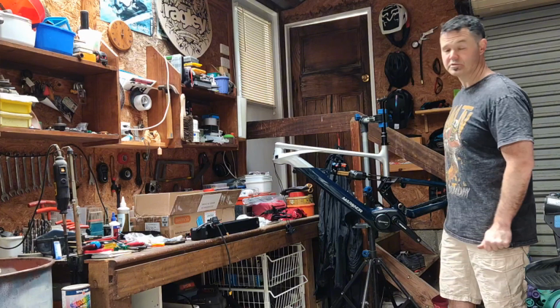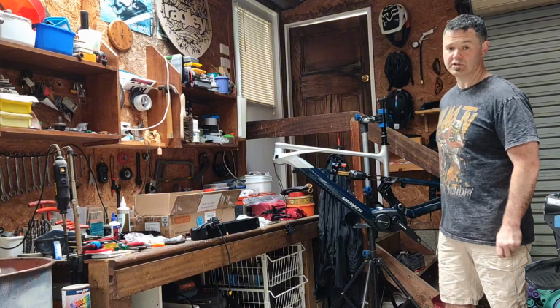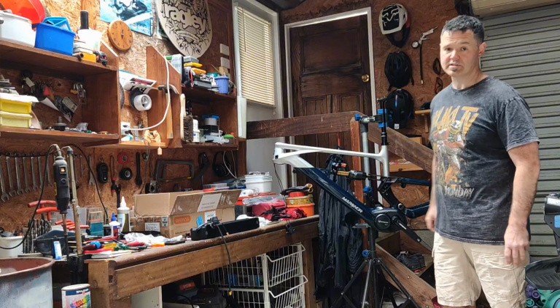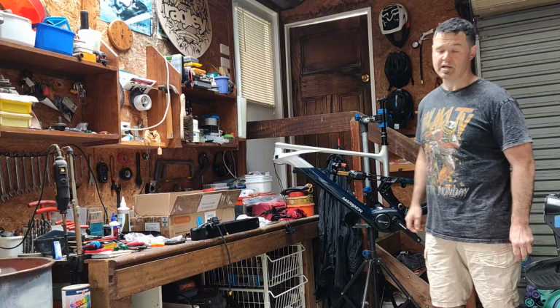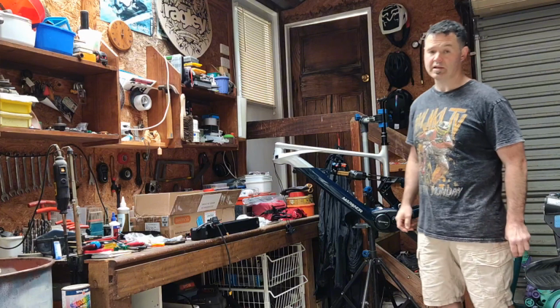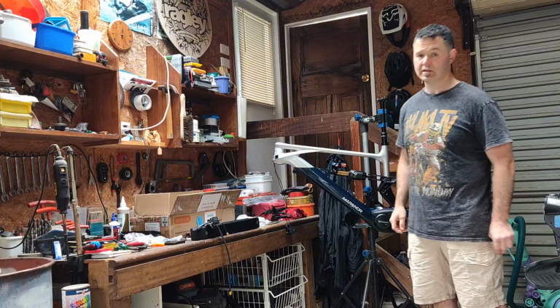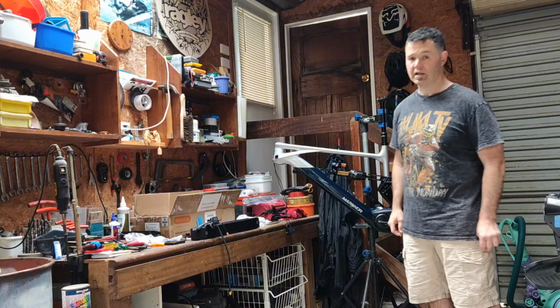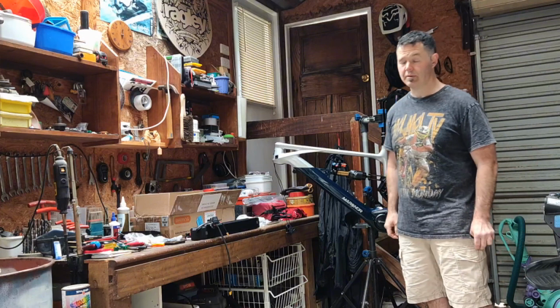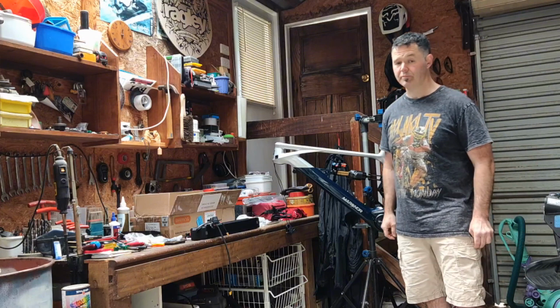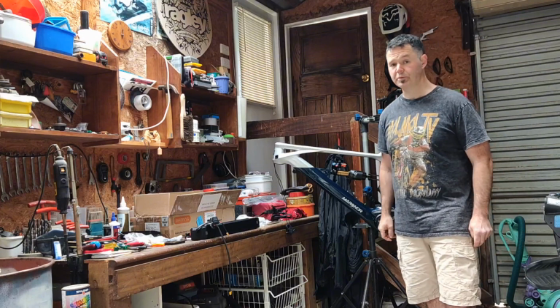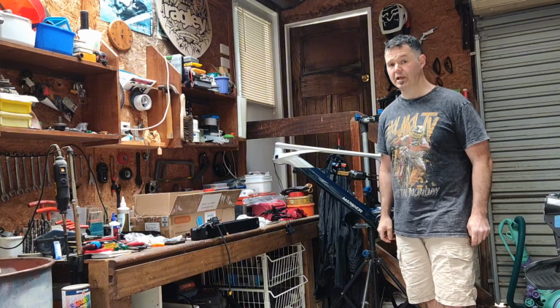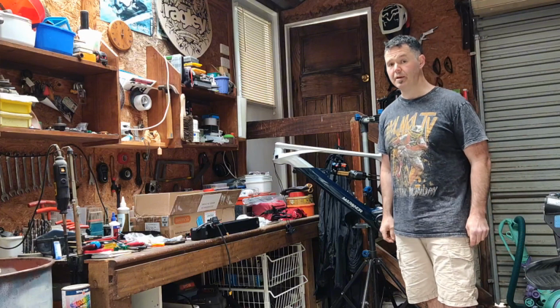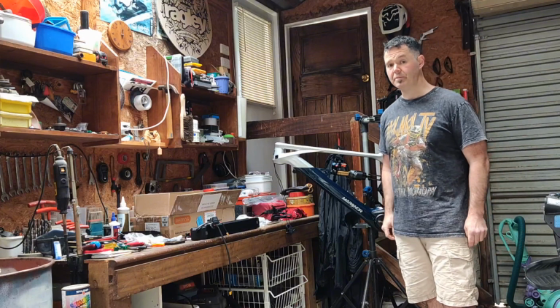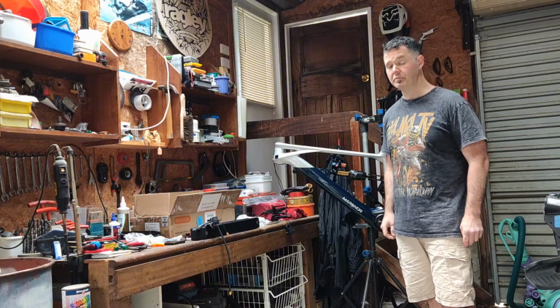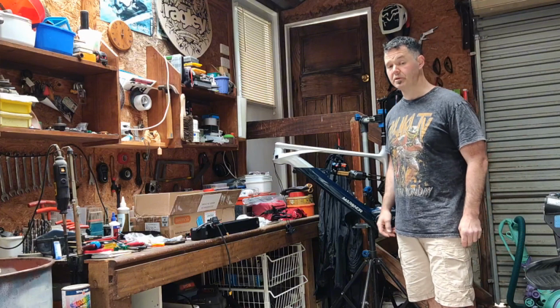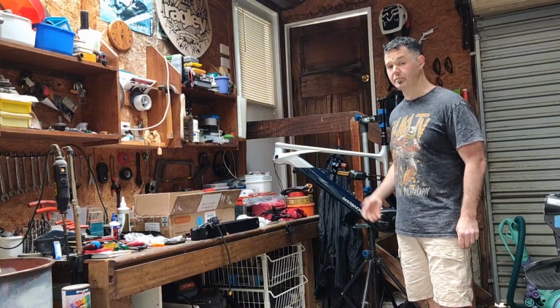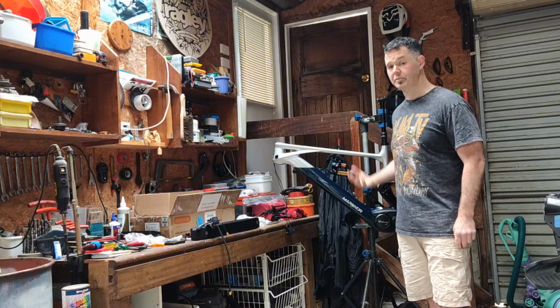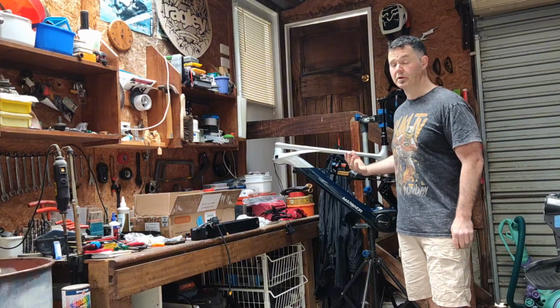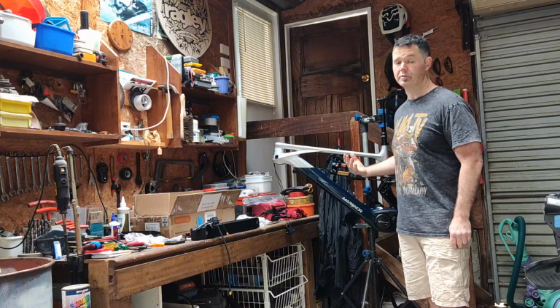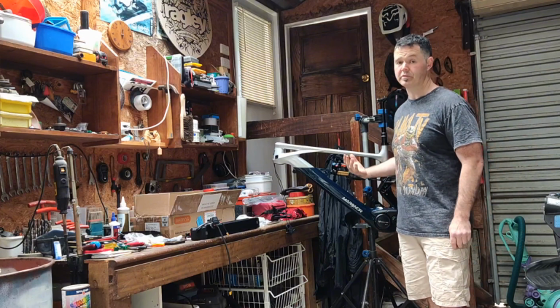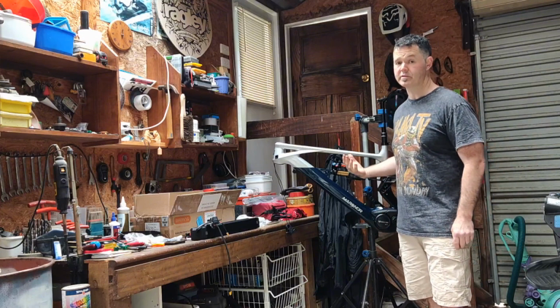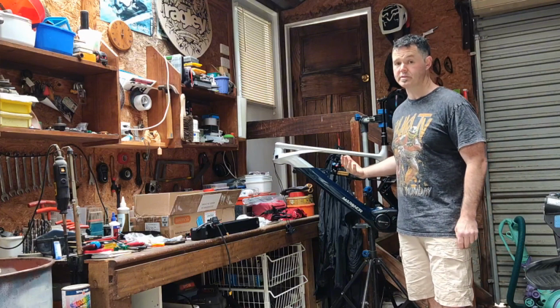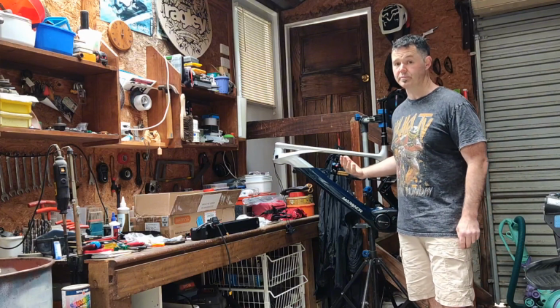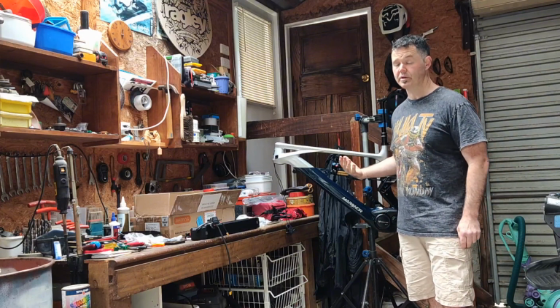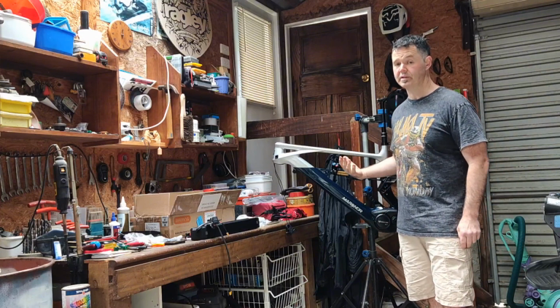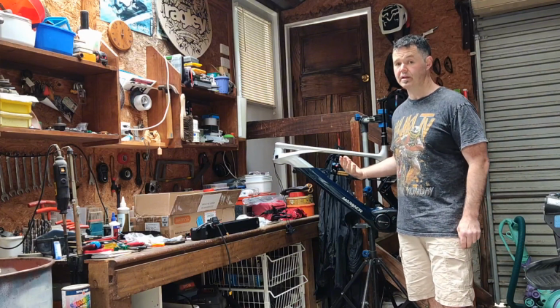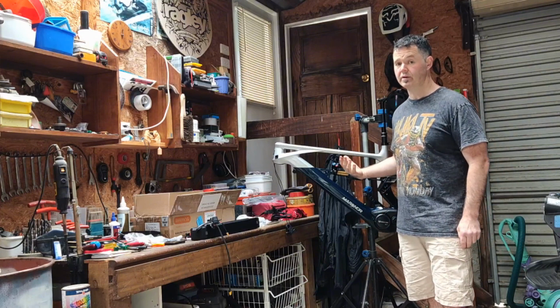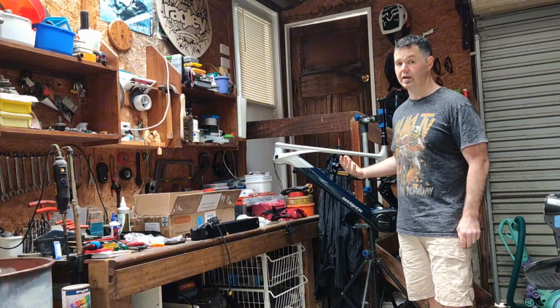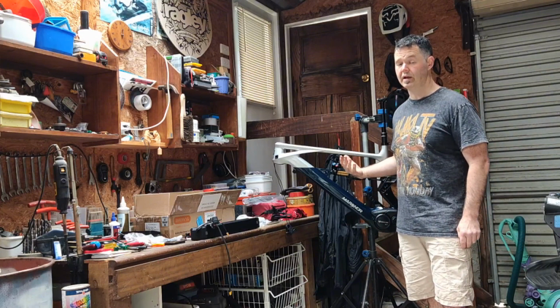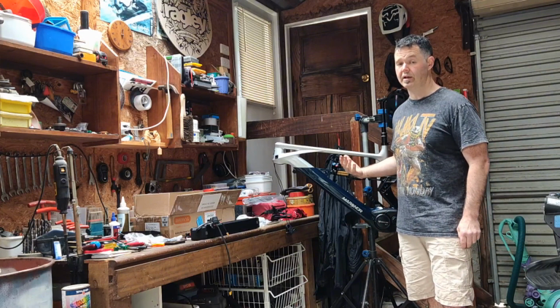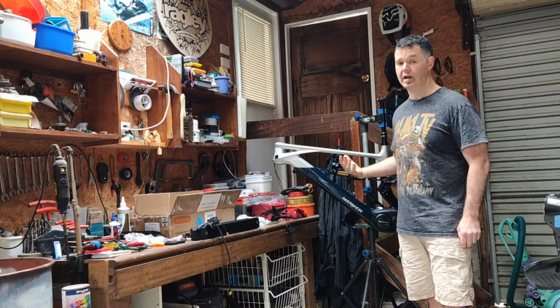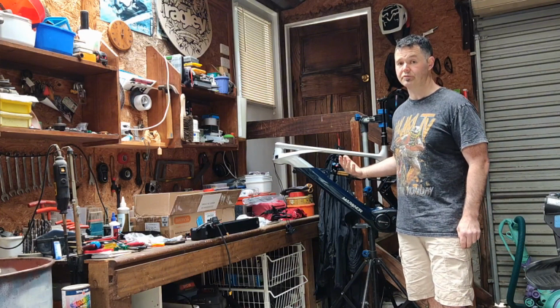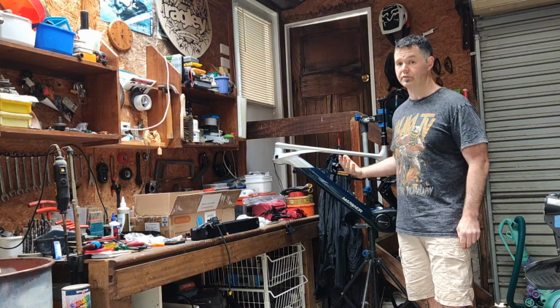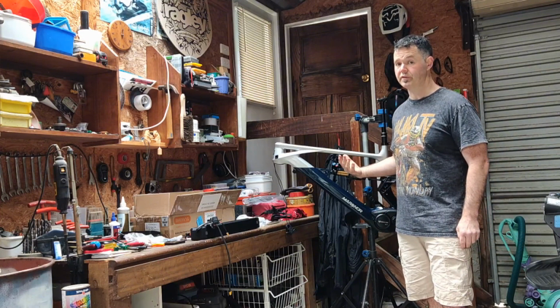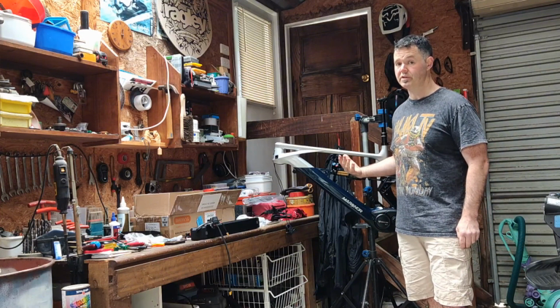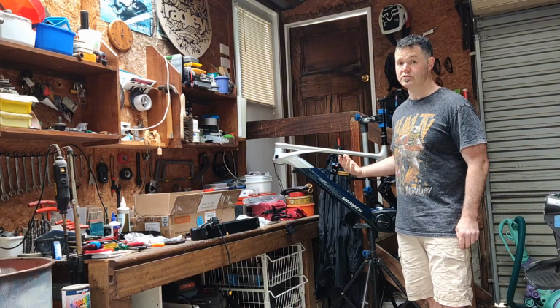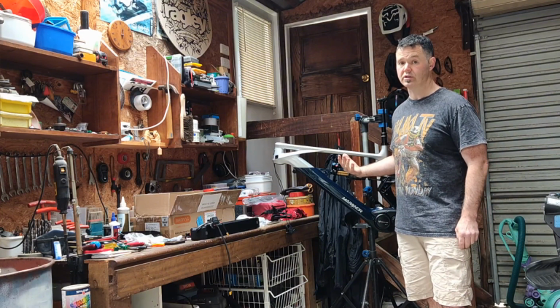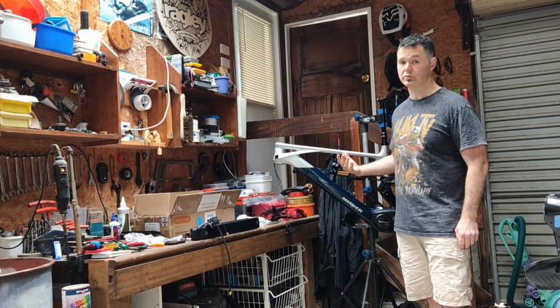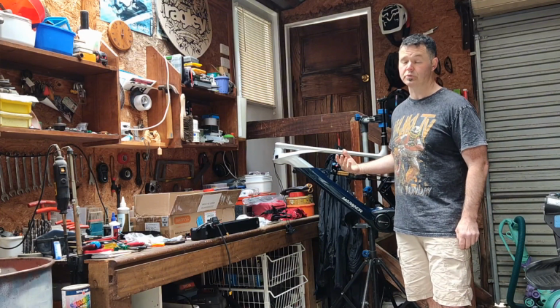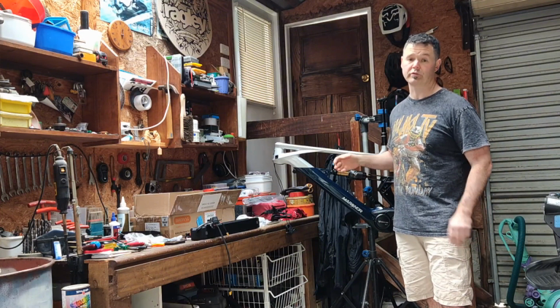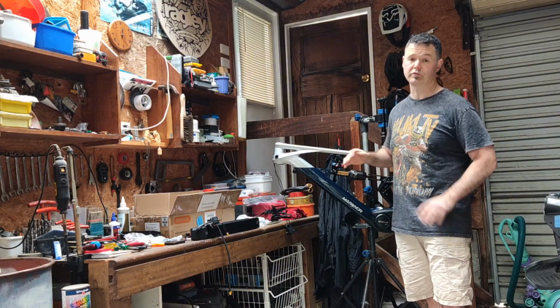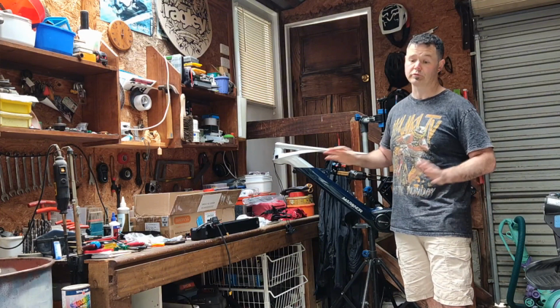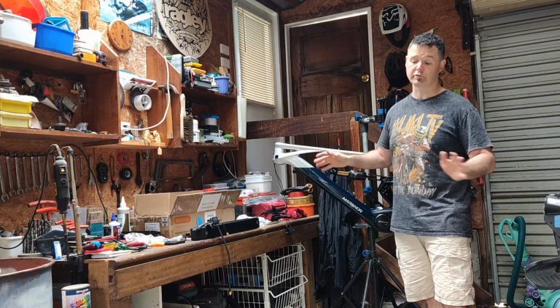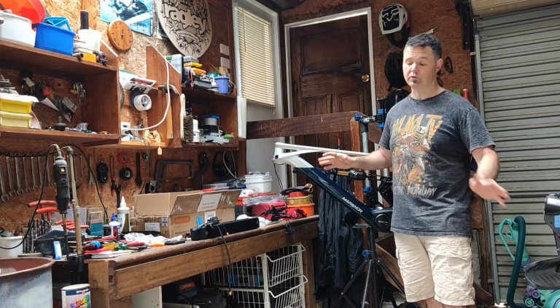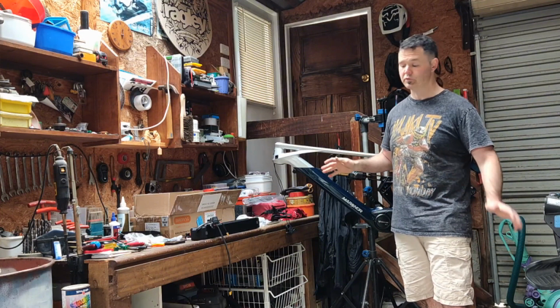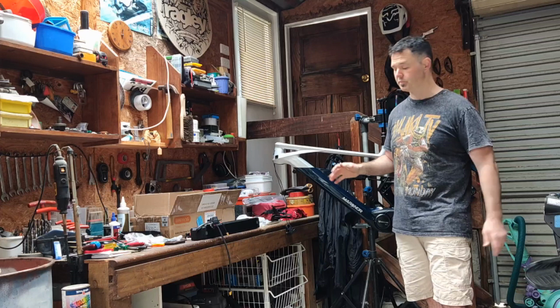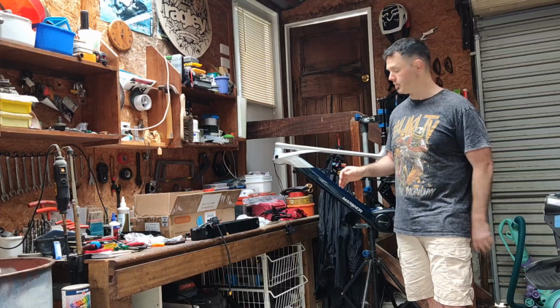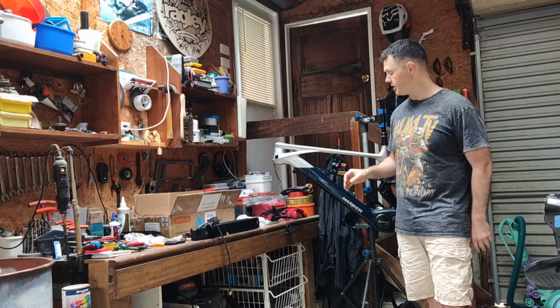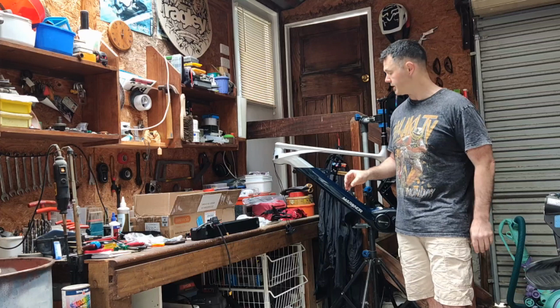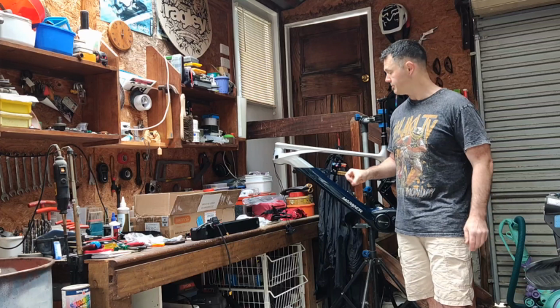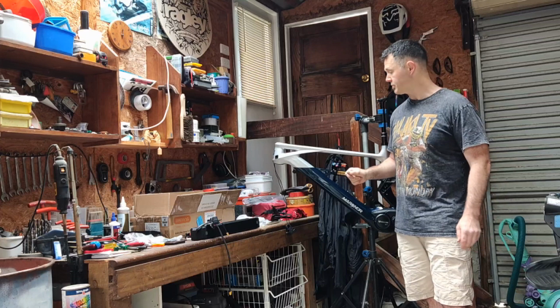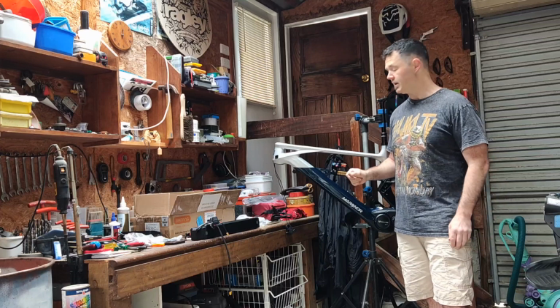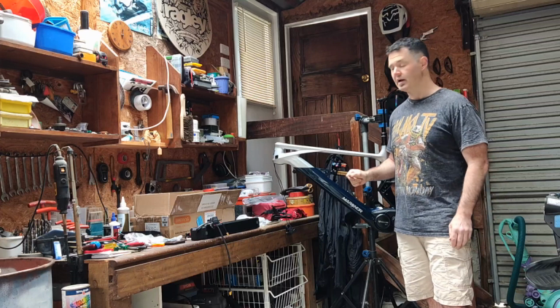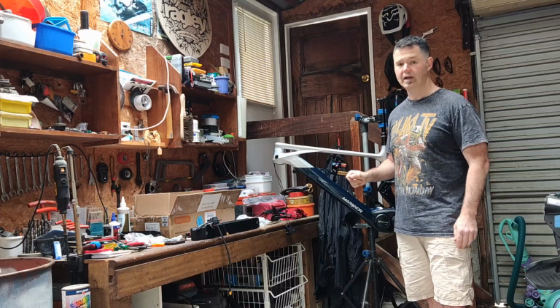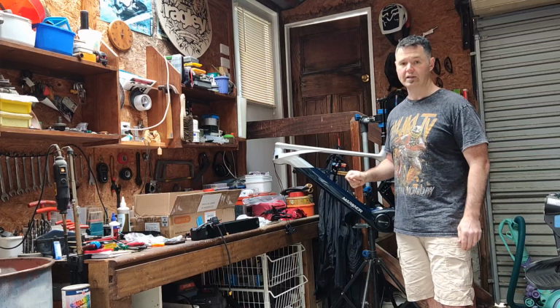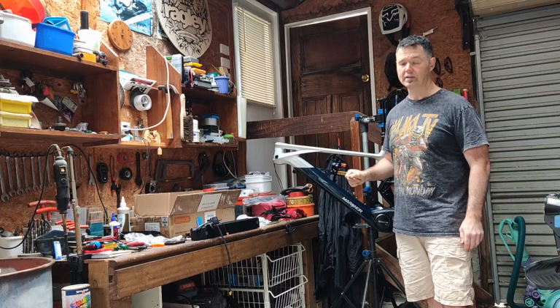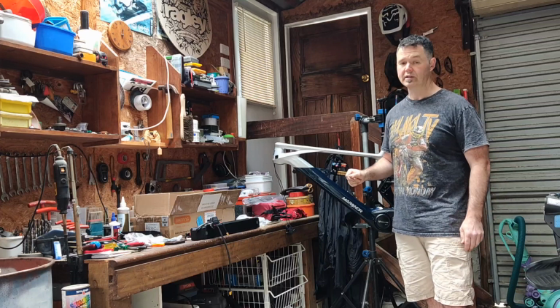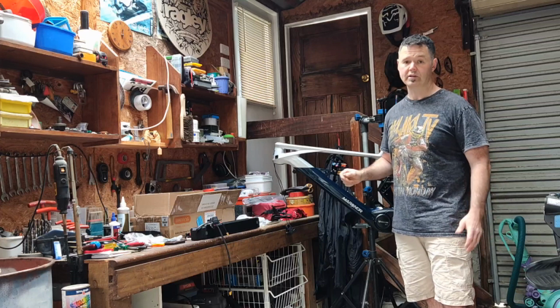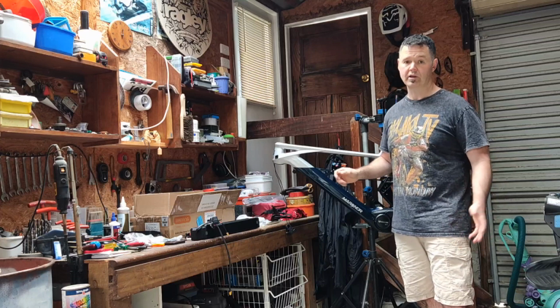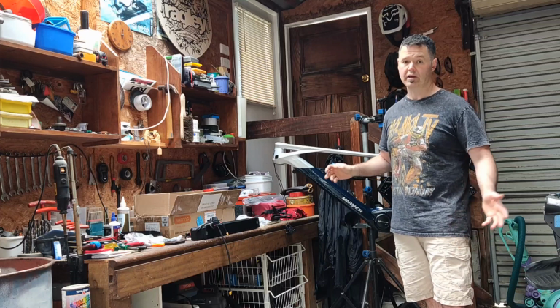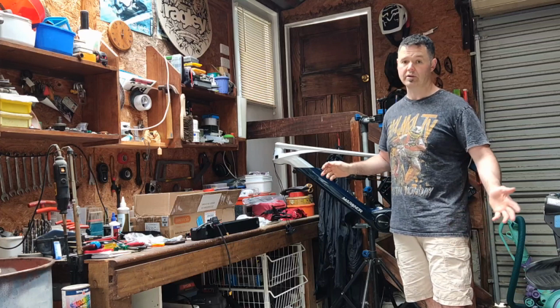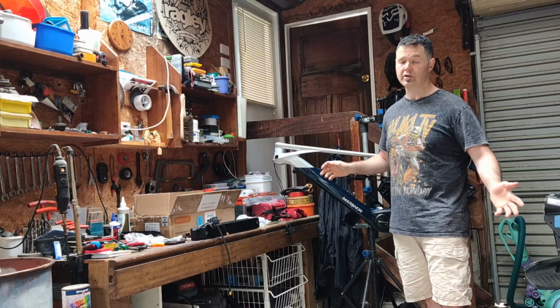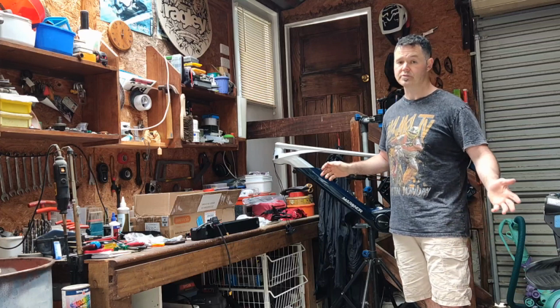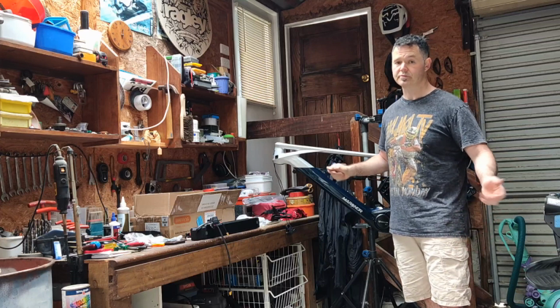I'm pretty happy. I'm going to build up the rest of the bike now, and after I've finished I'll do a full review of the bike and let you know how it goes.